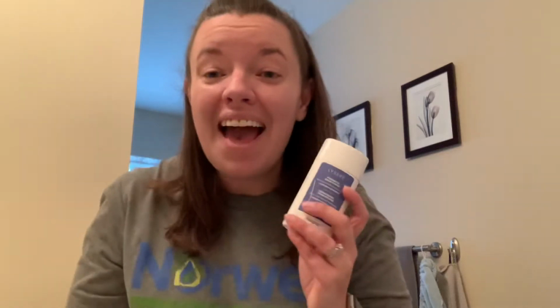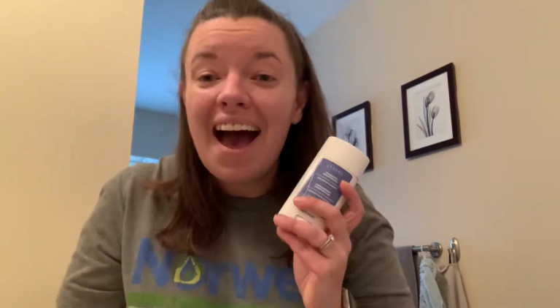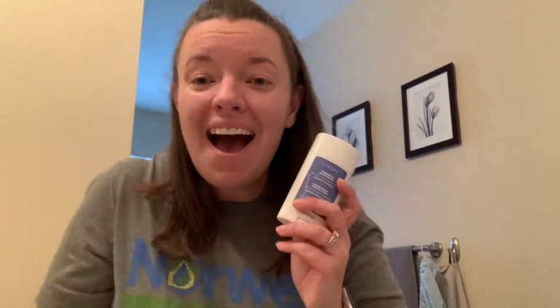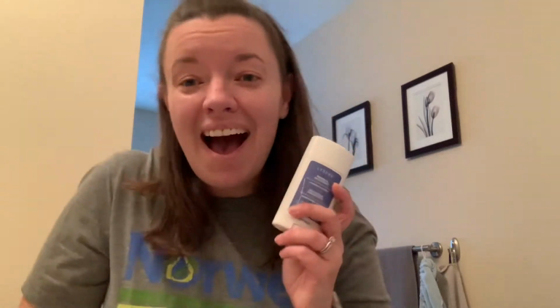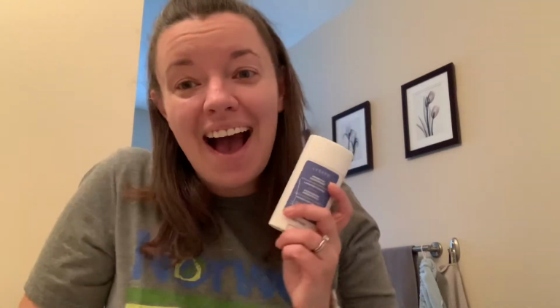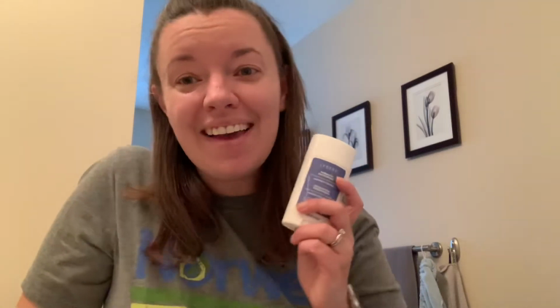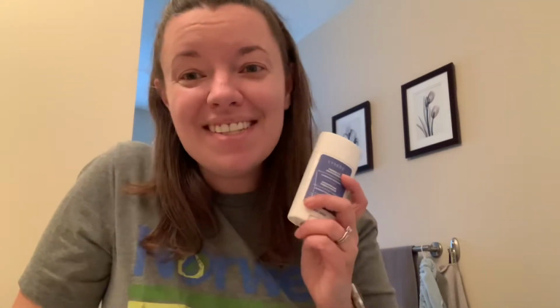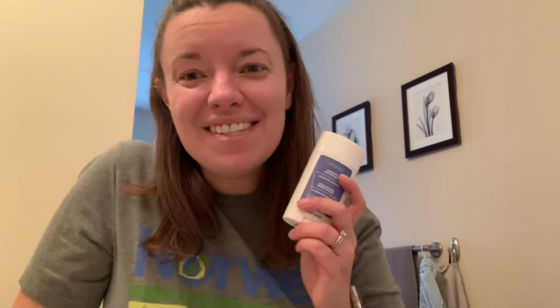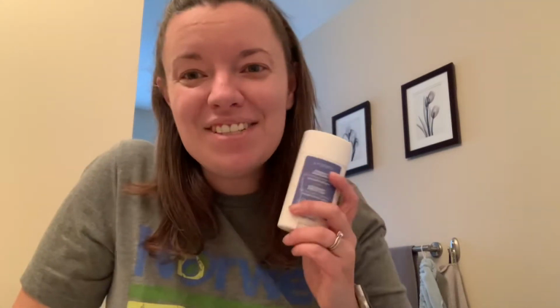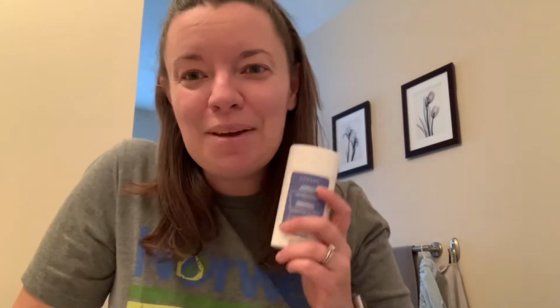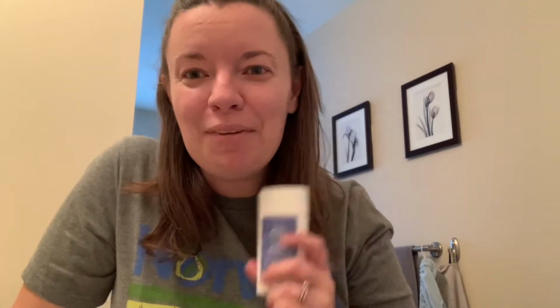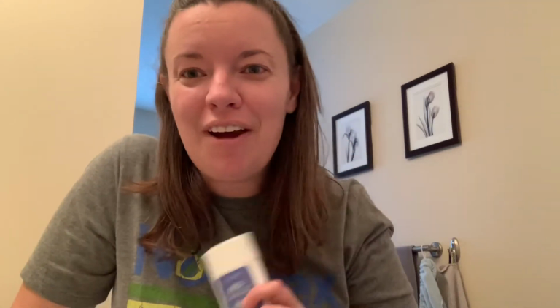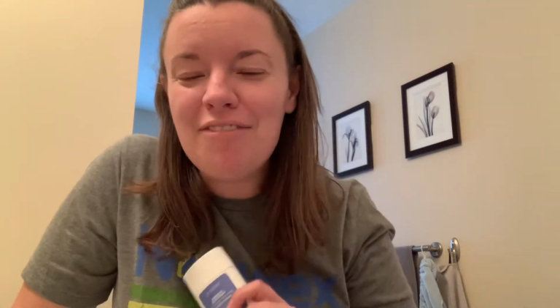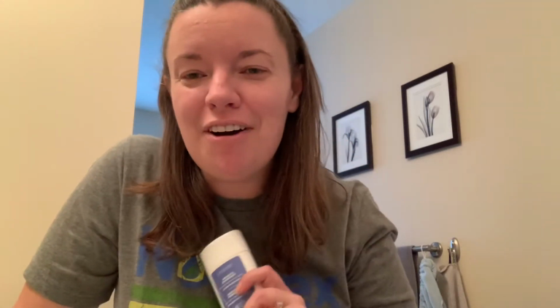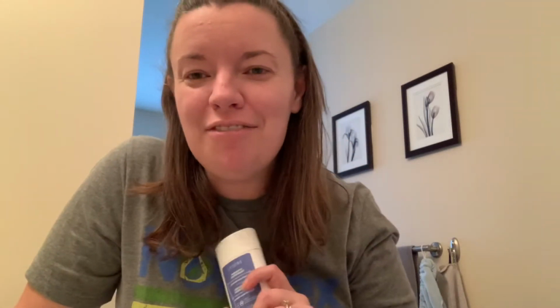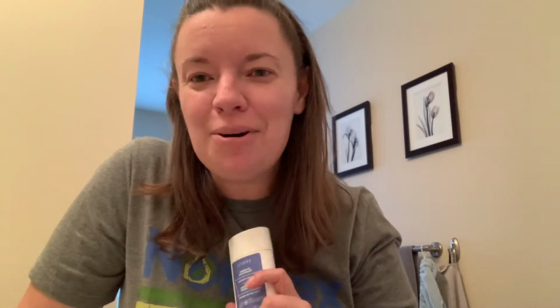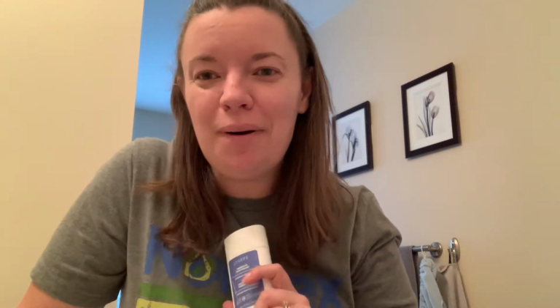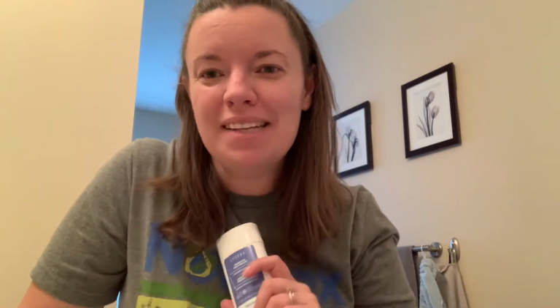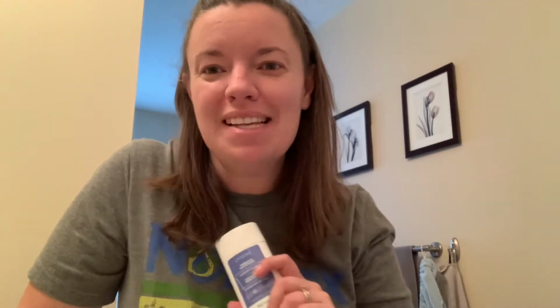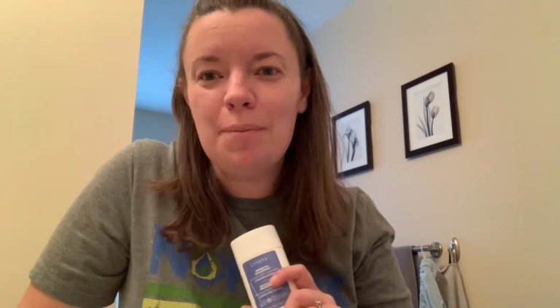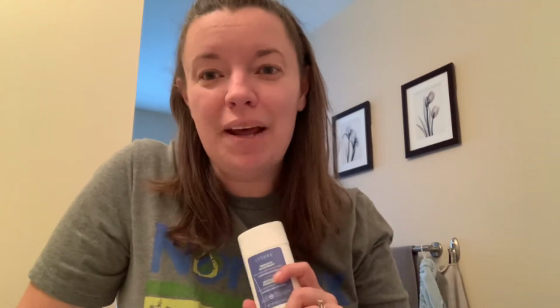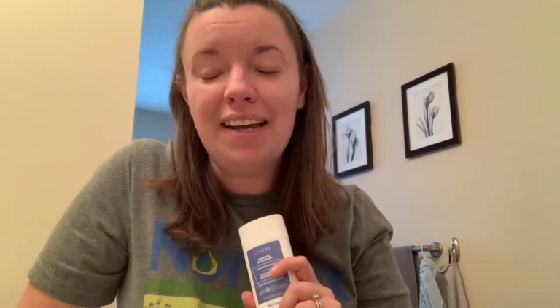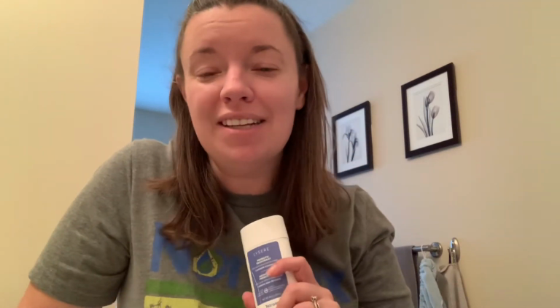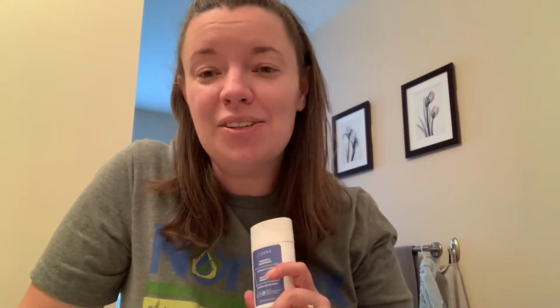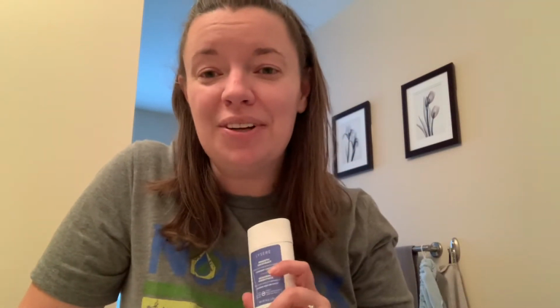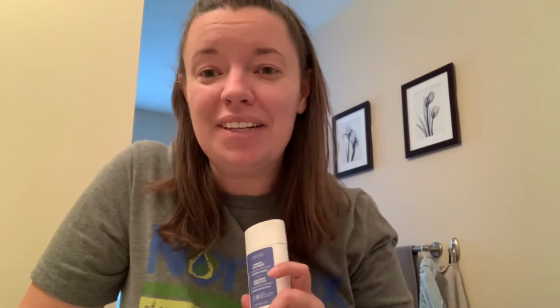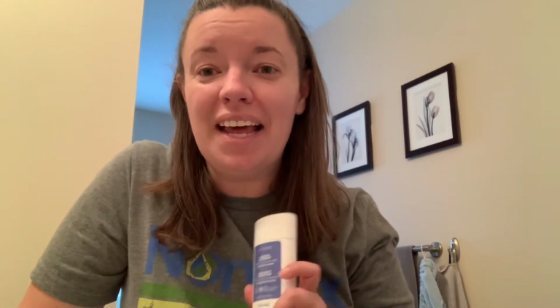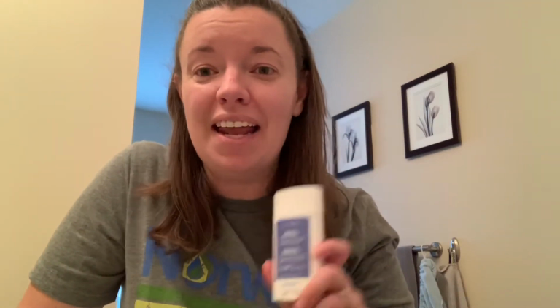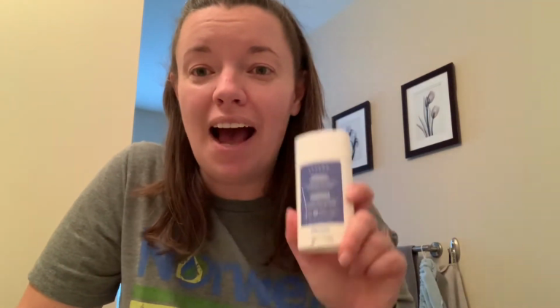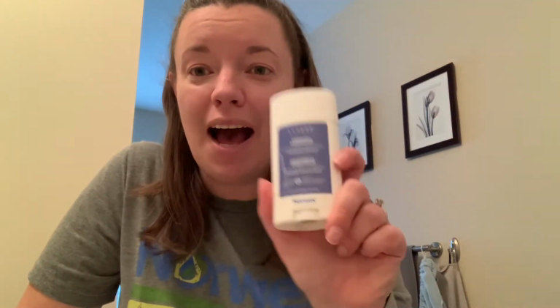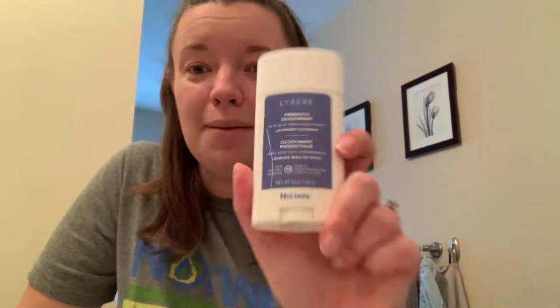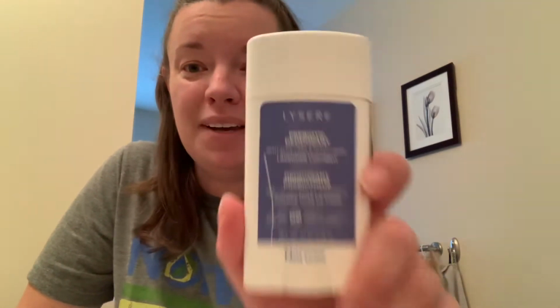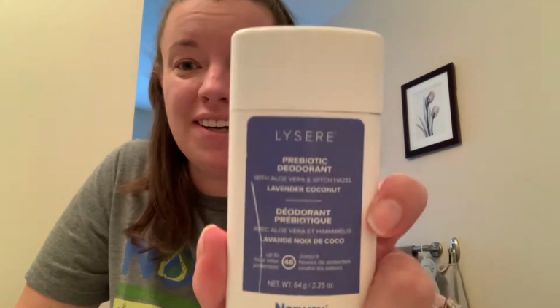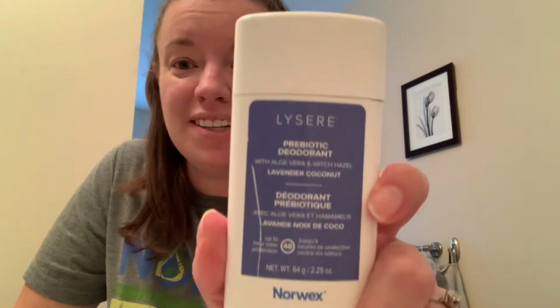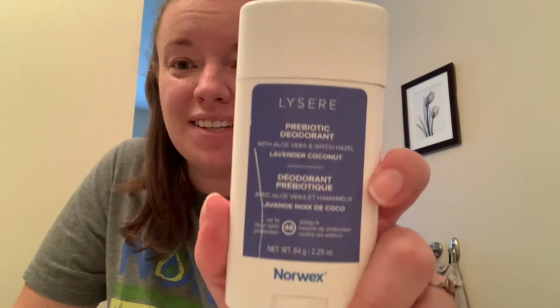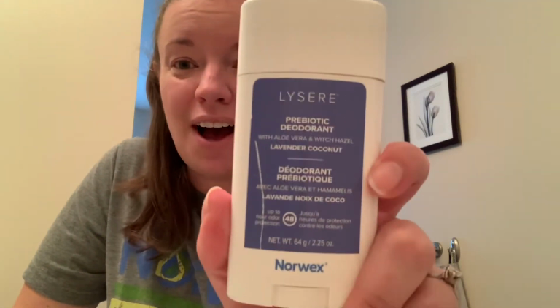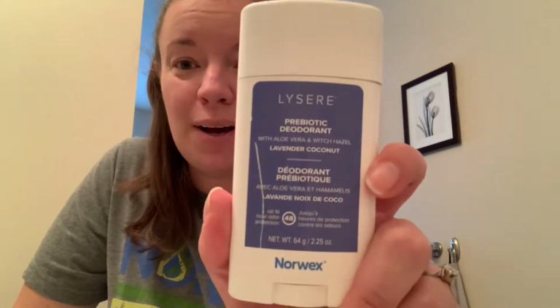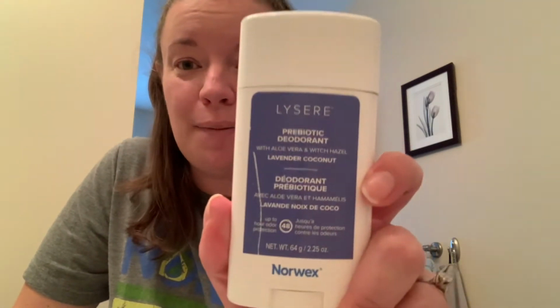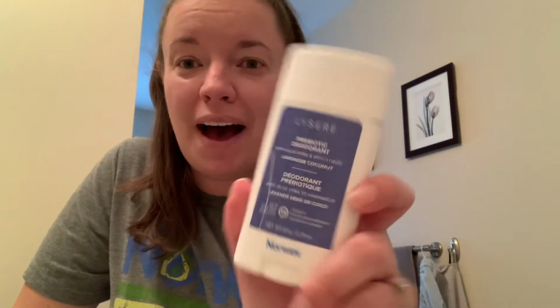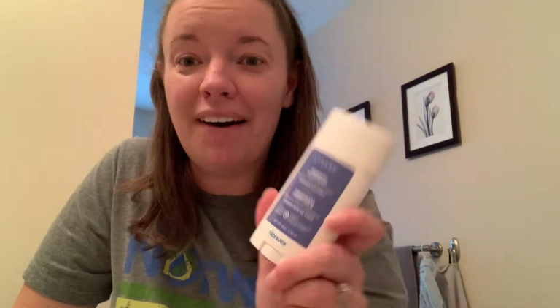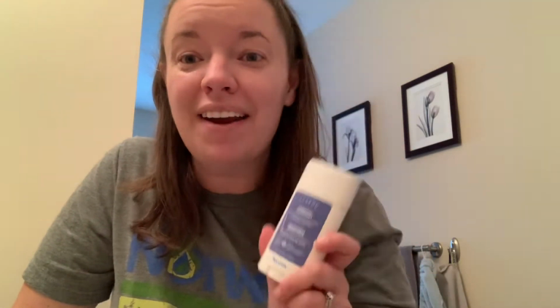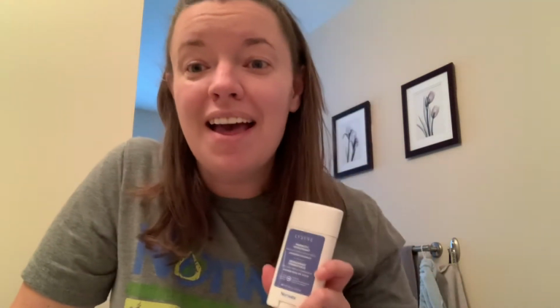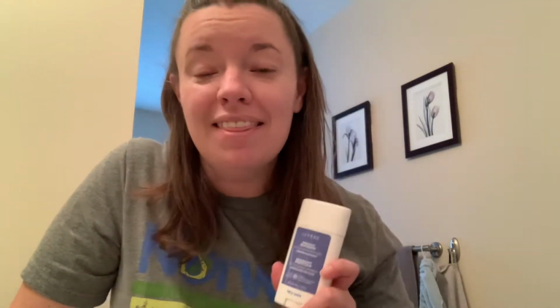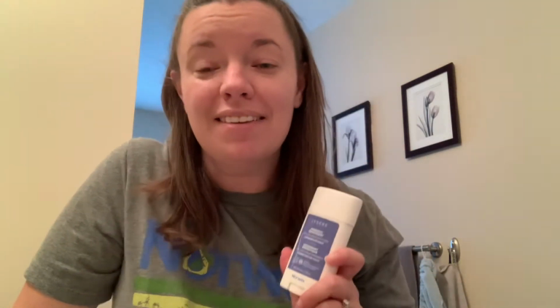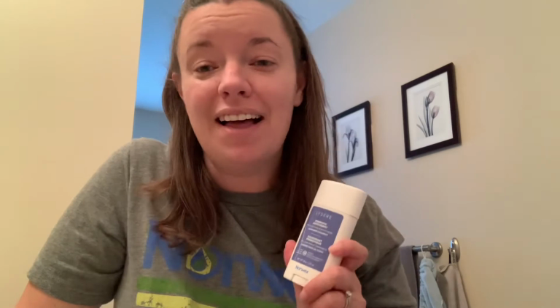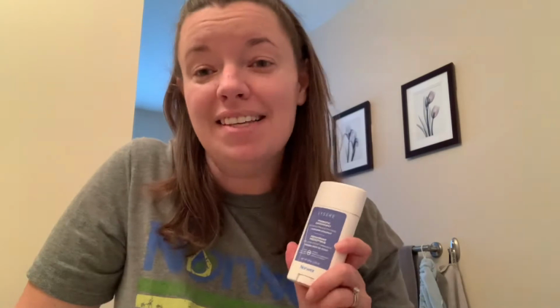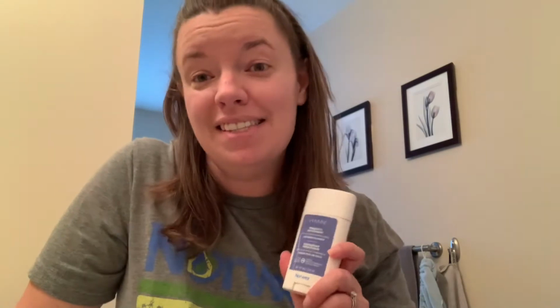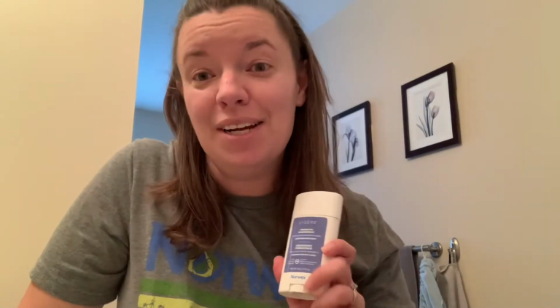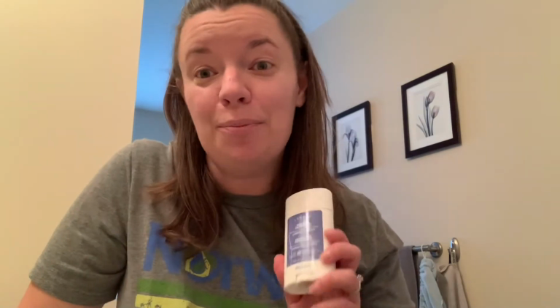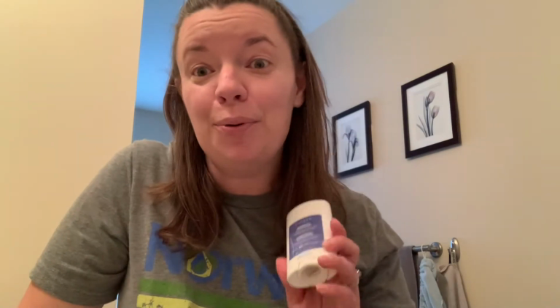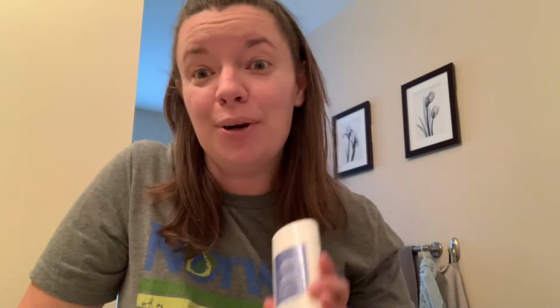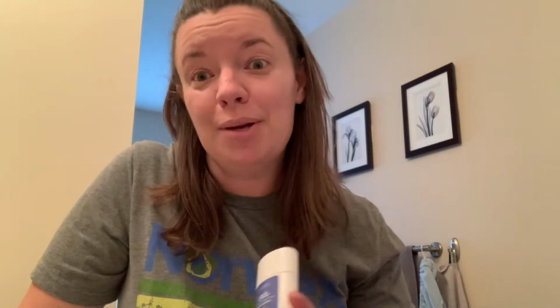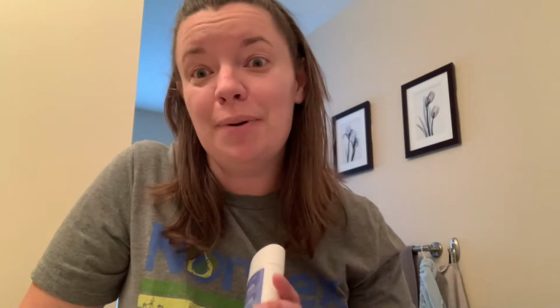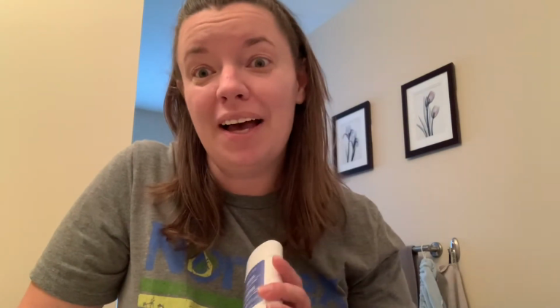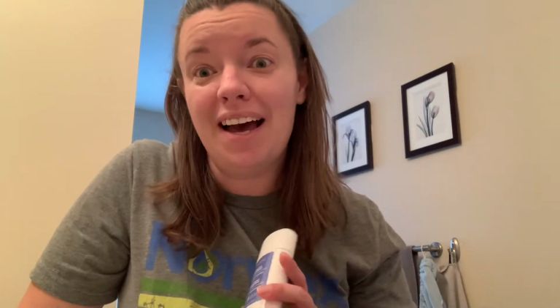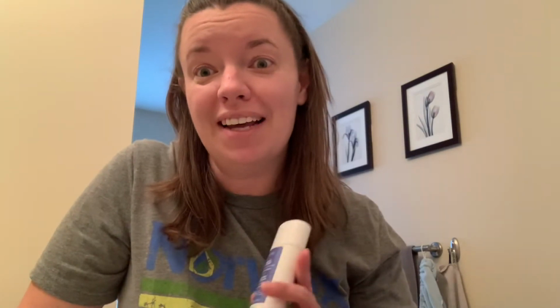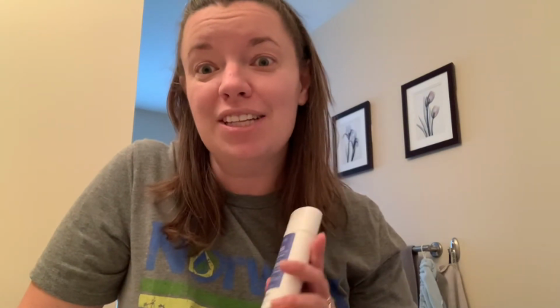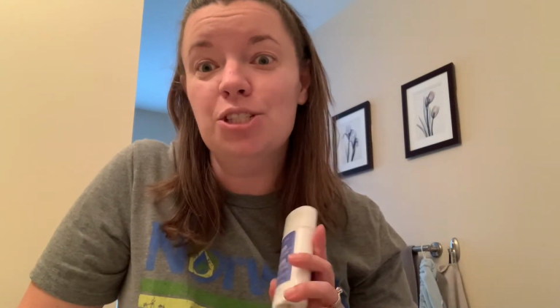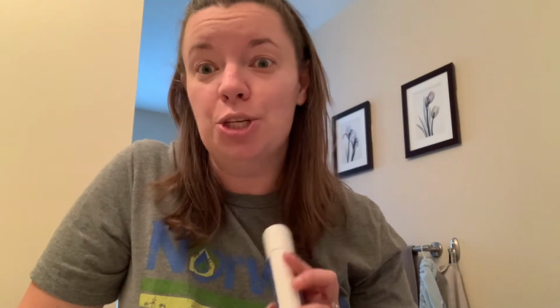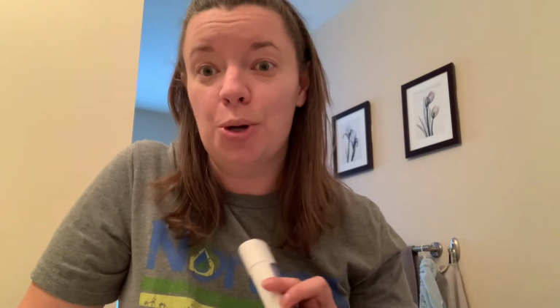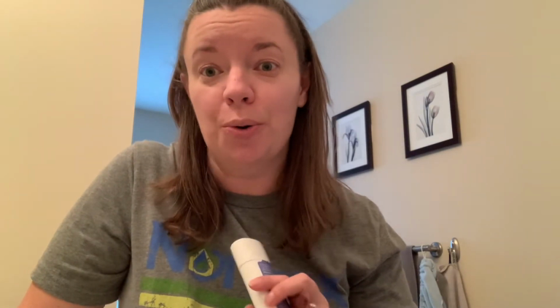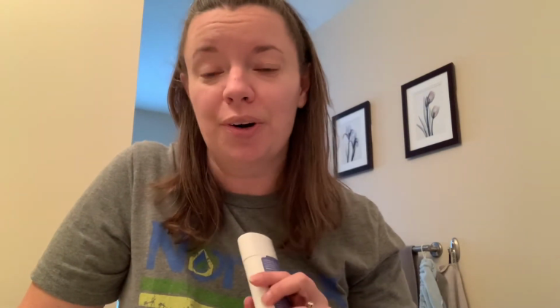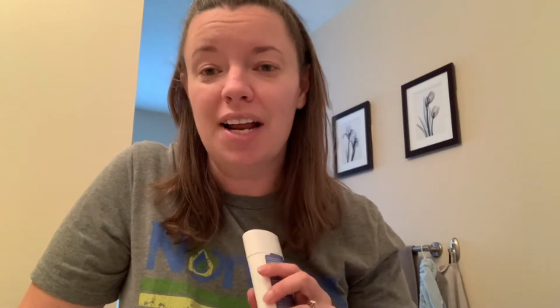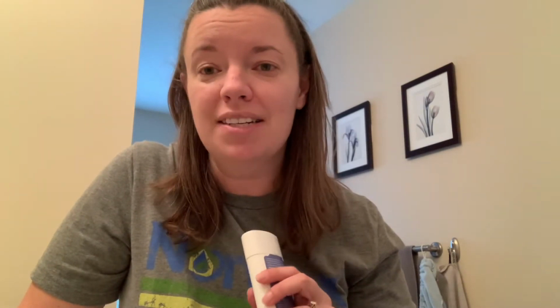Hi, this is Jamie Raffoff, Norik's Independent Consultant, and I'm here to talk about the Lysear prebiotic deodorant.